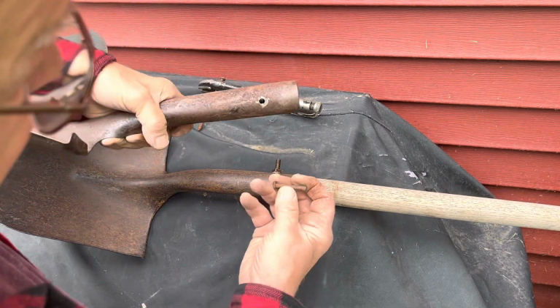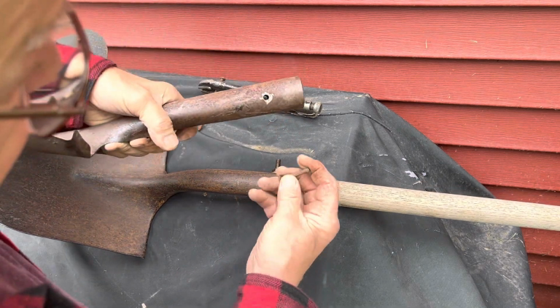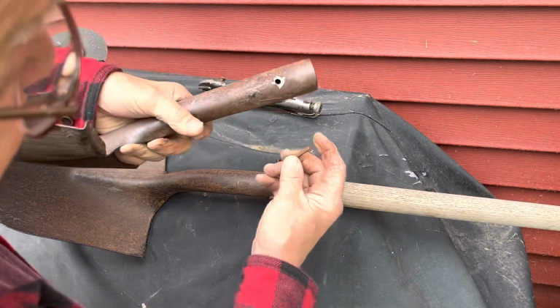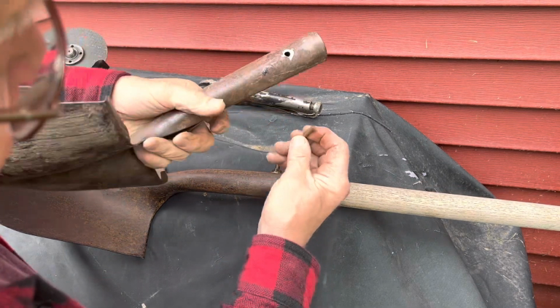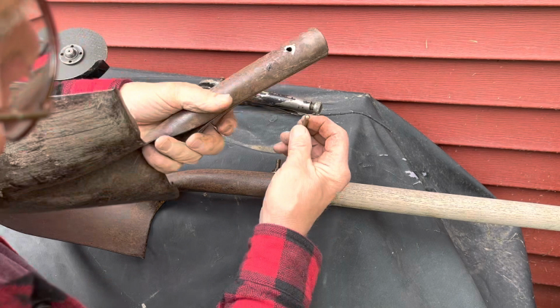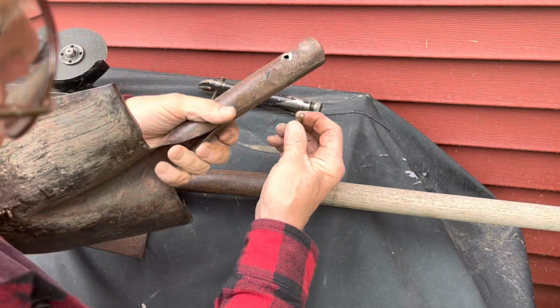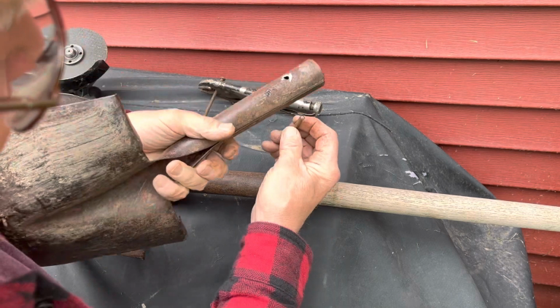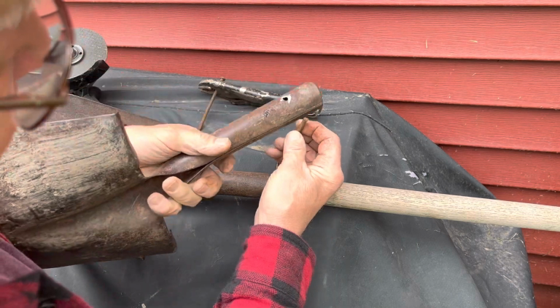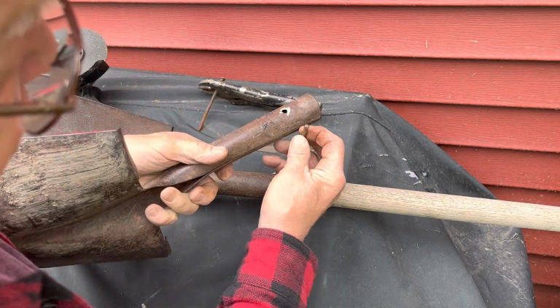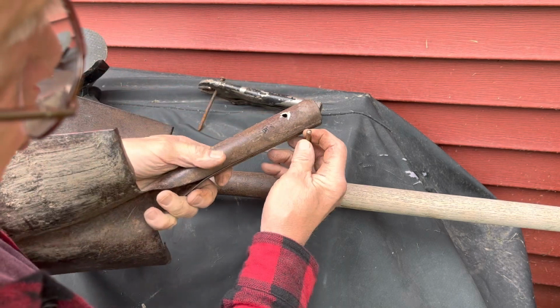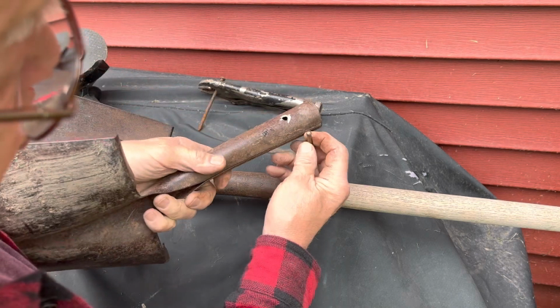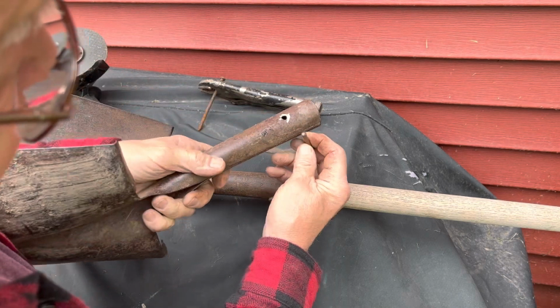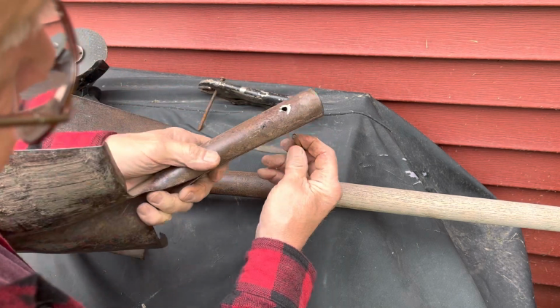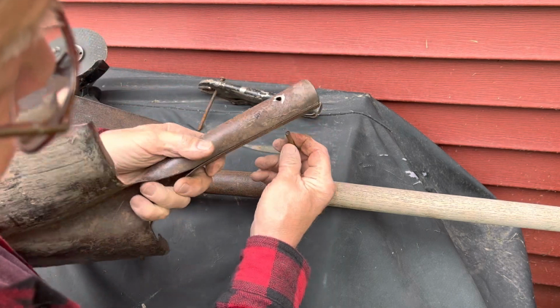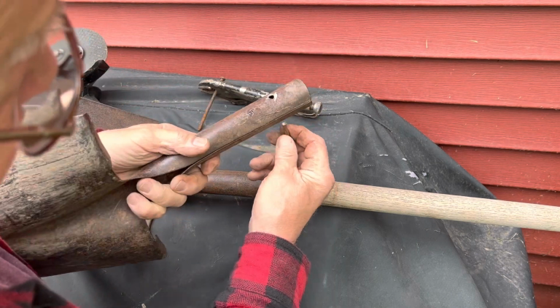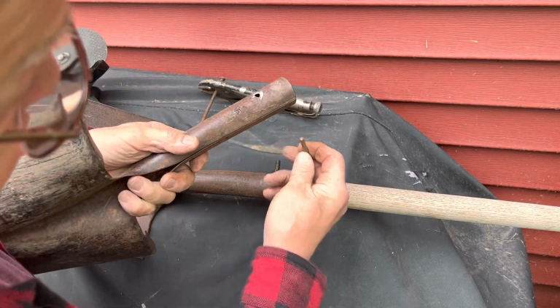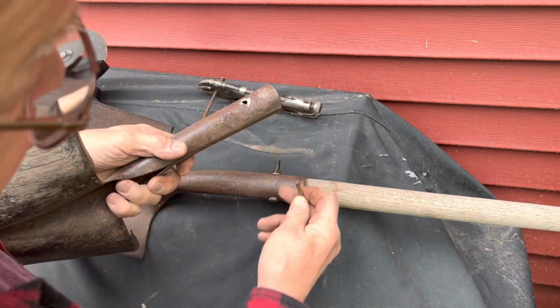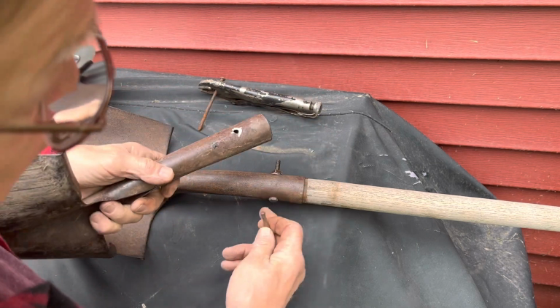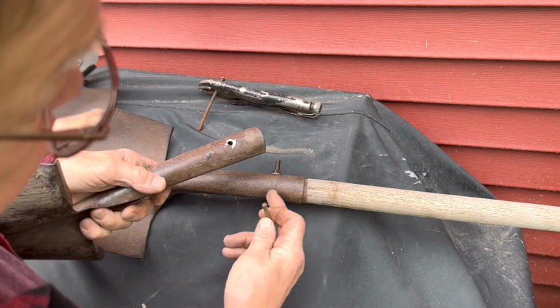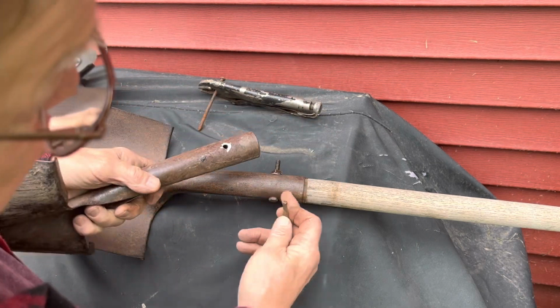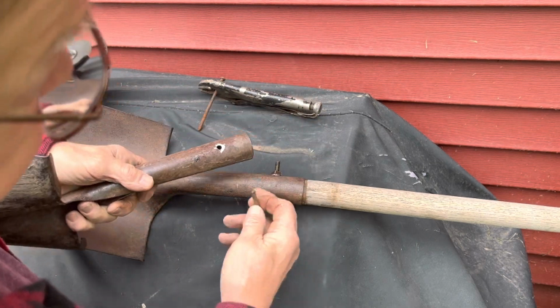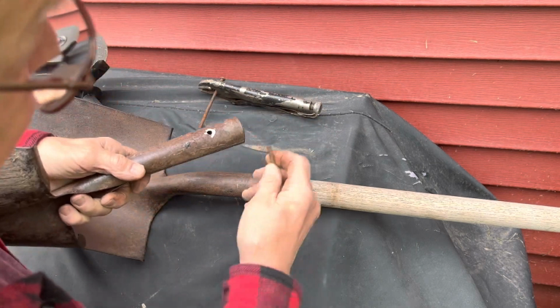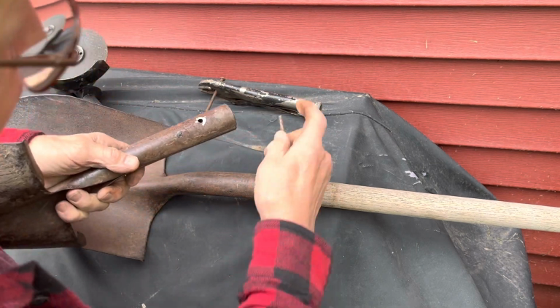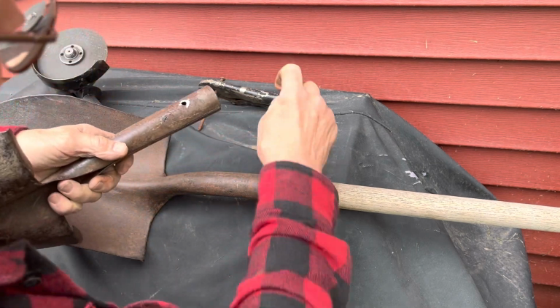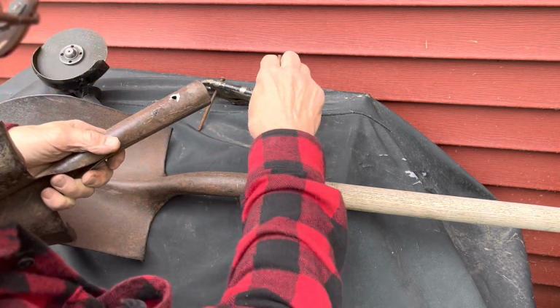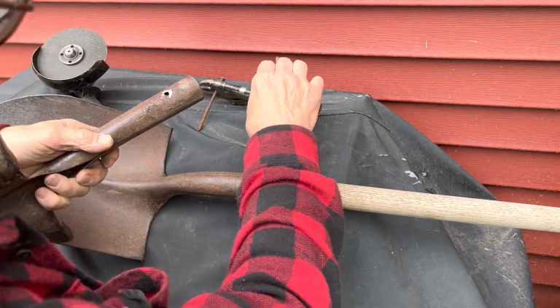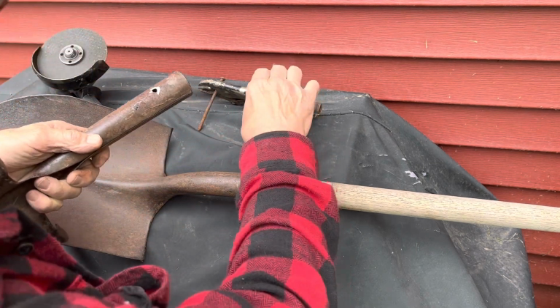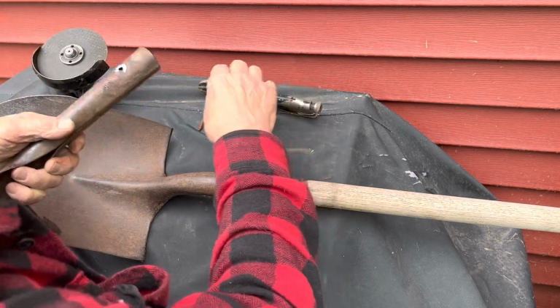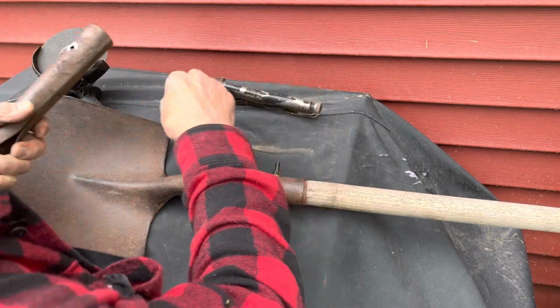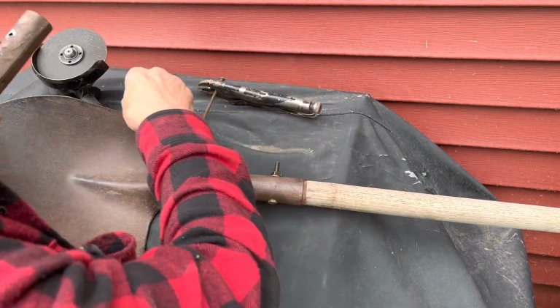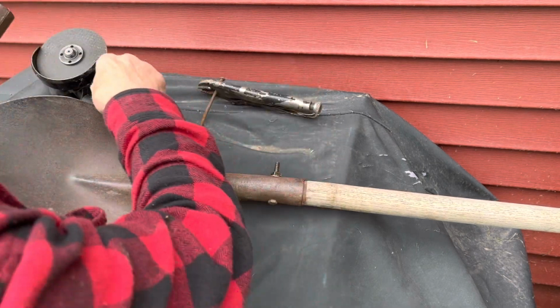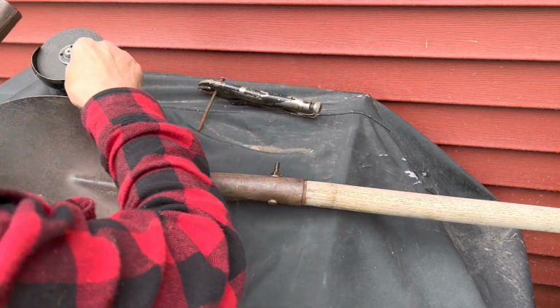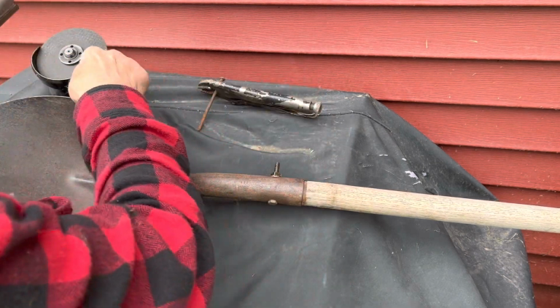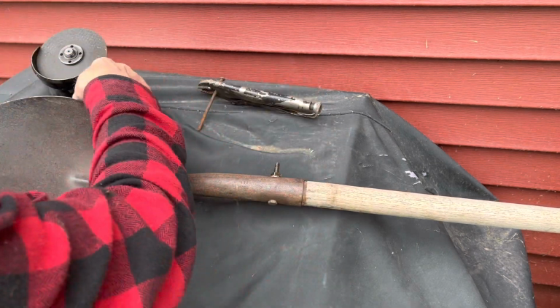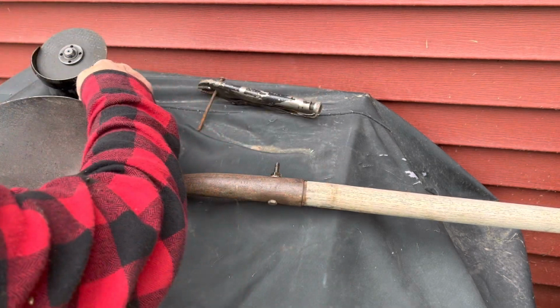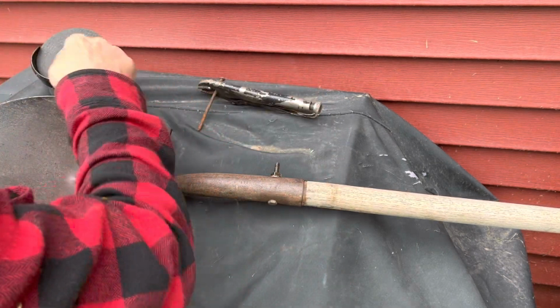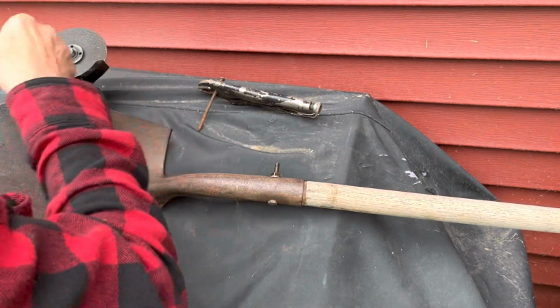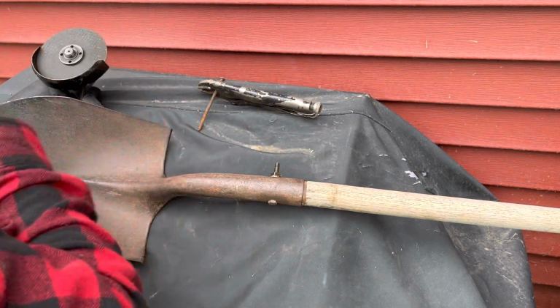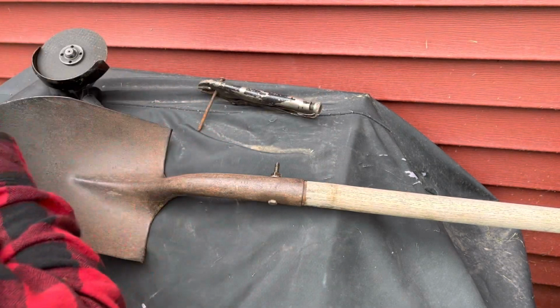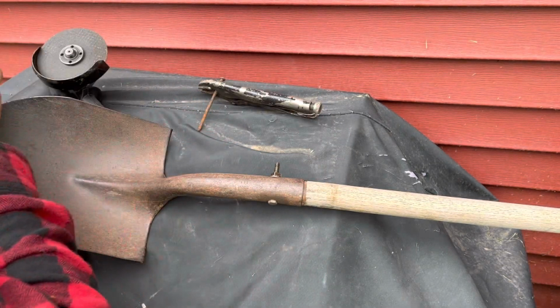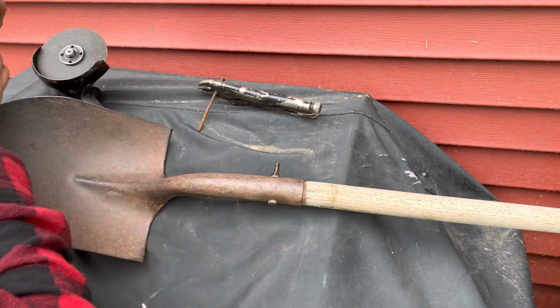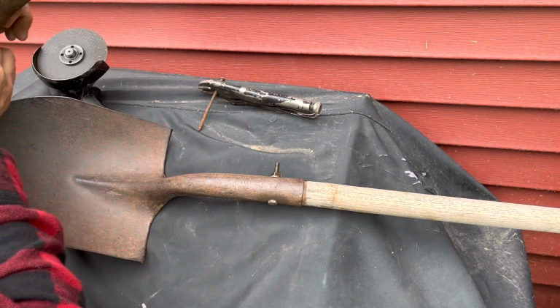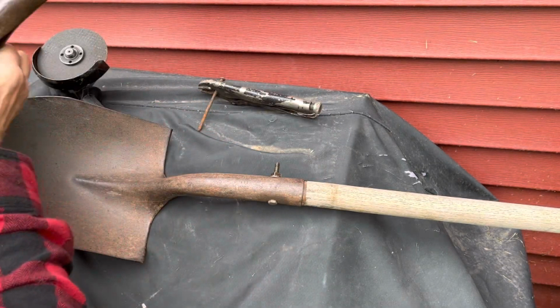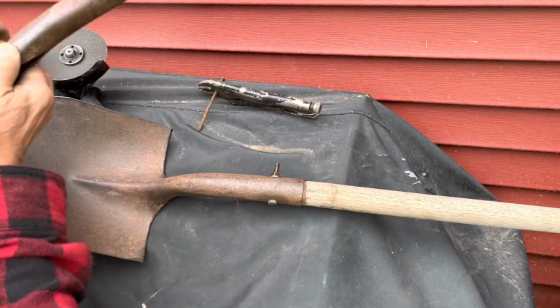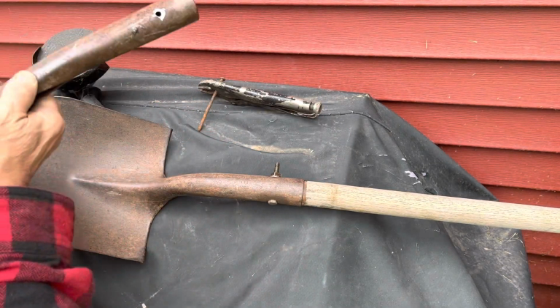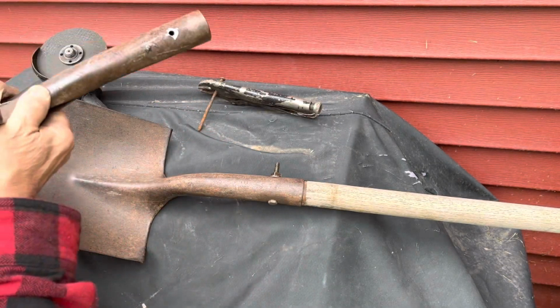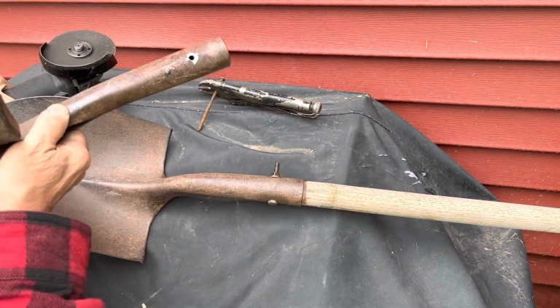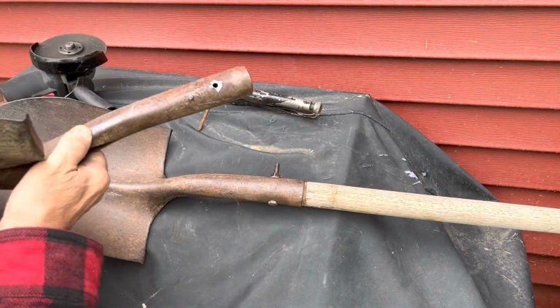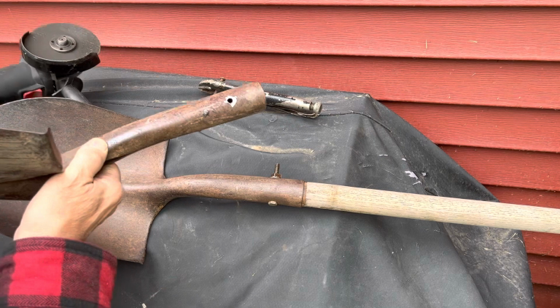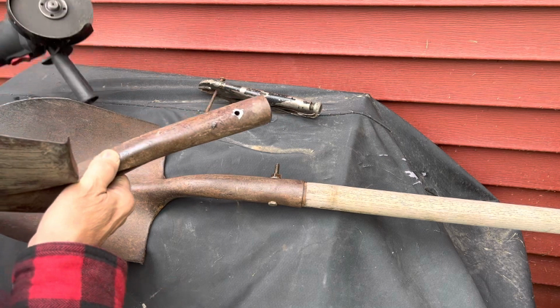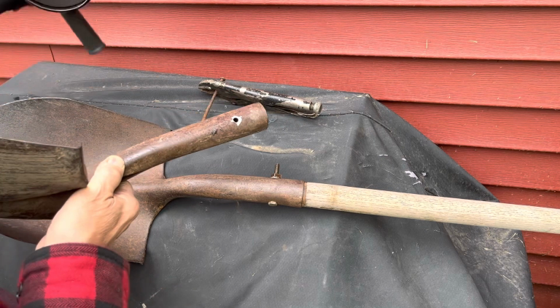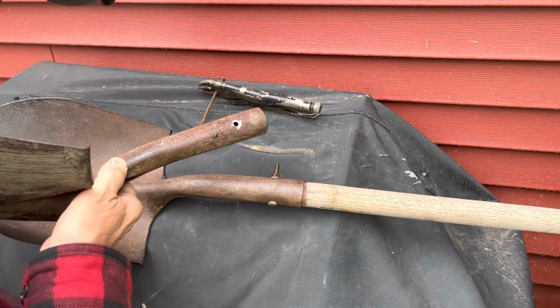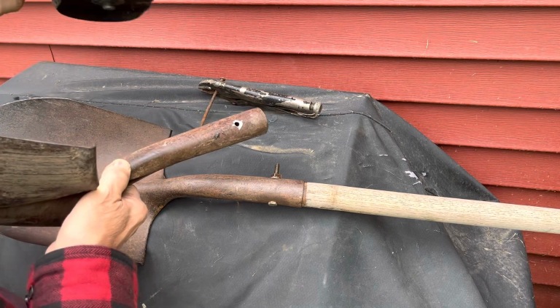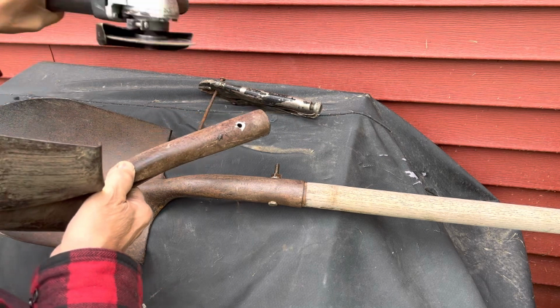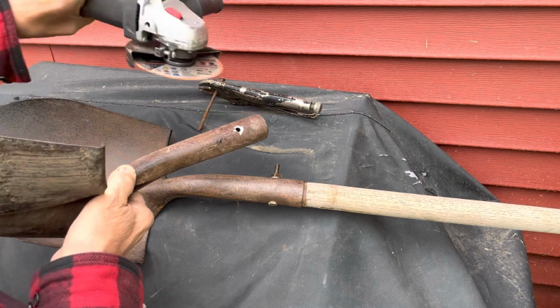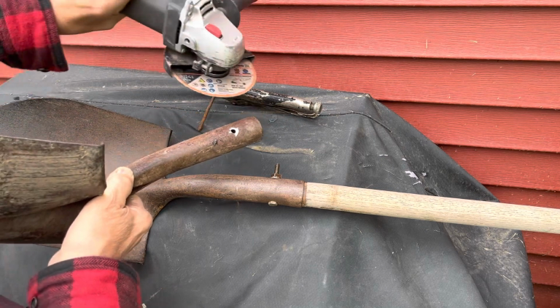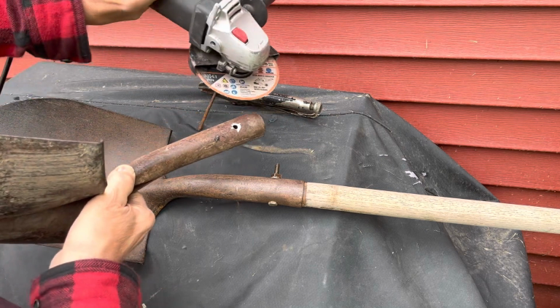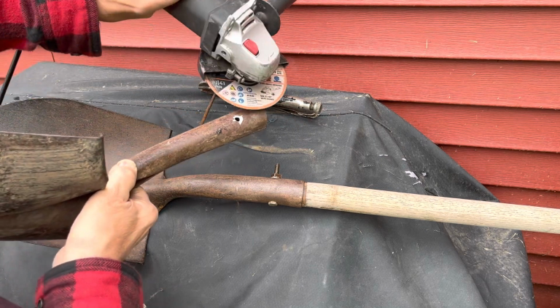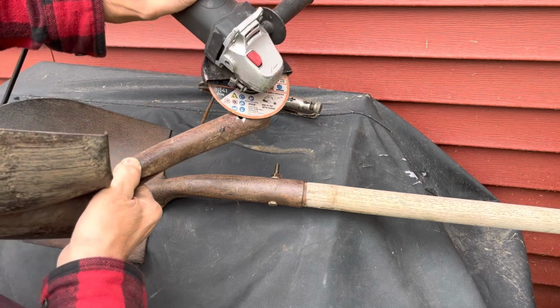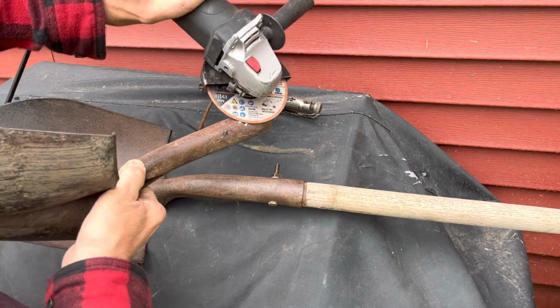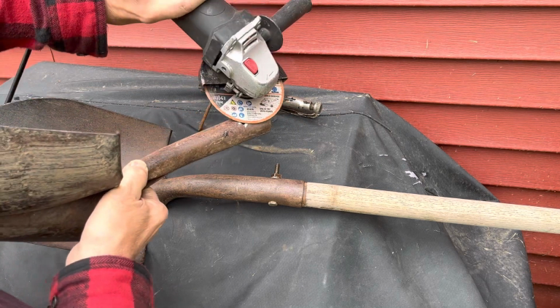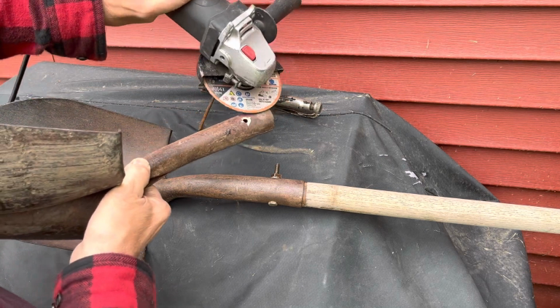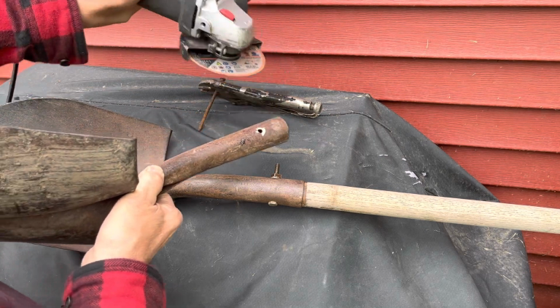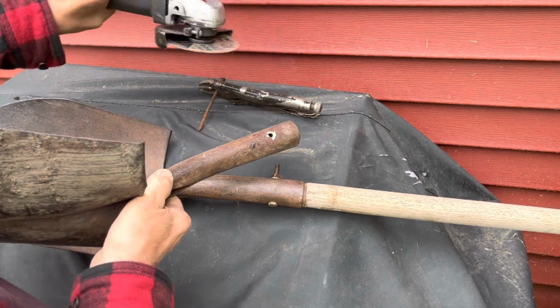First thing you've got to do is cut the old rivet off, and that's what the angle grinder does.